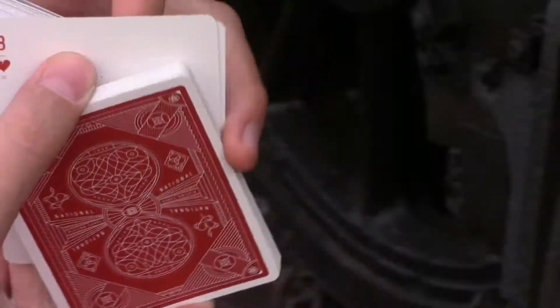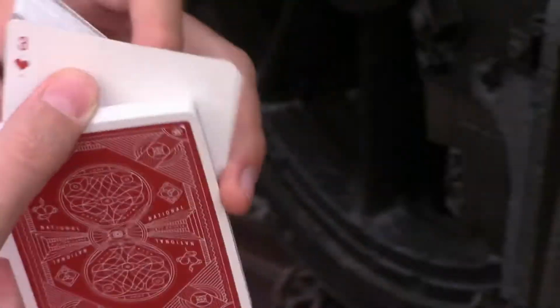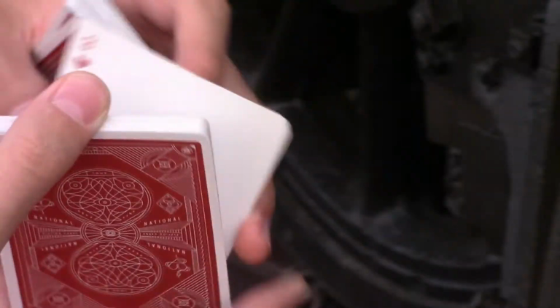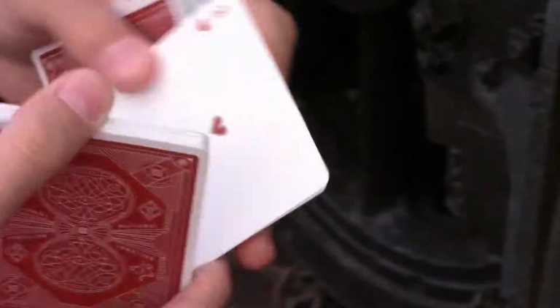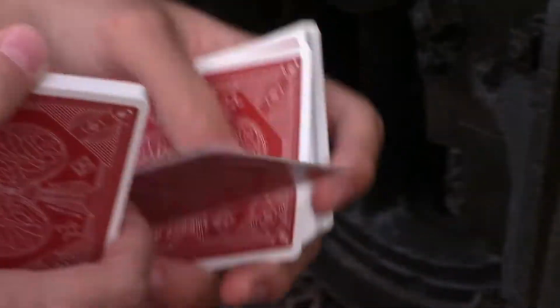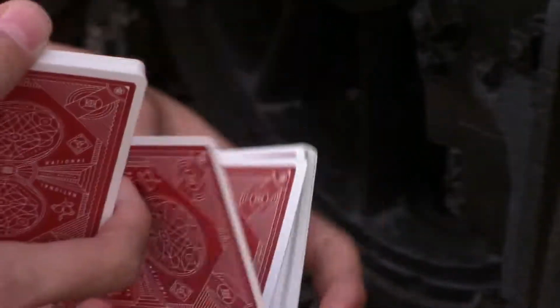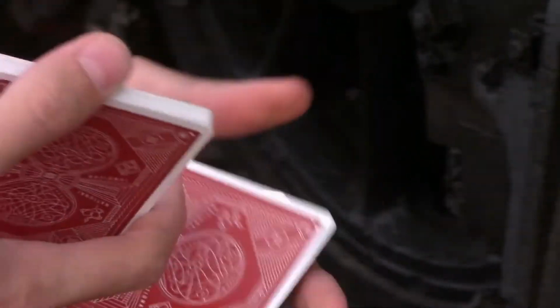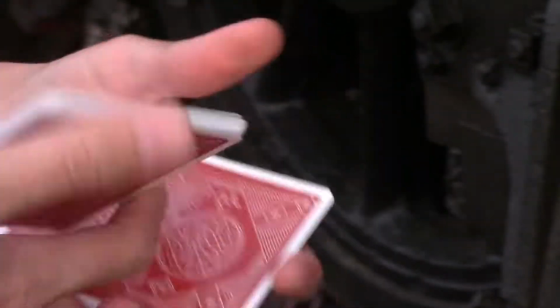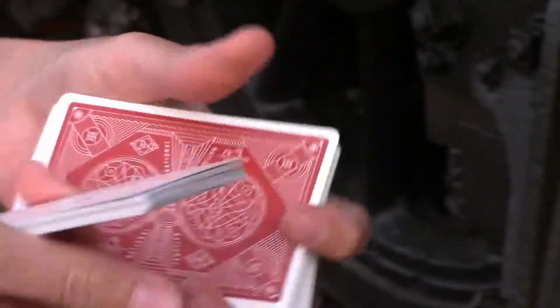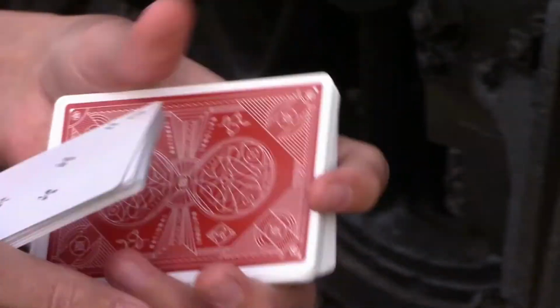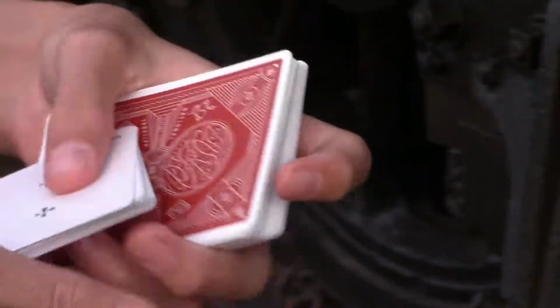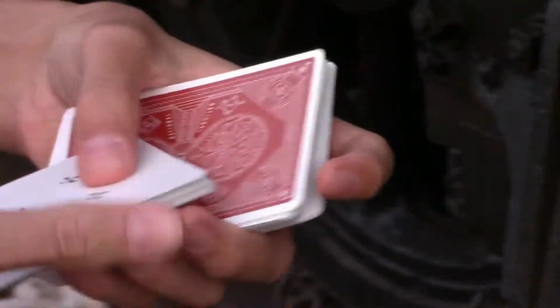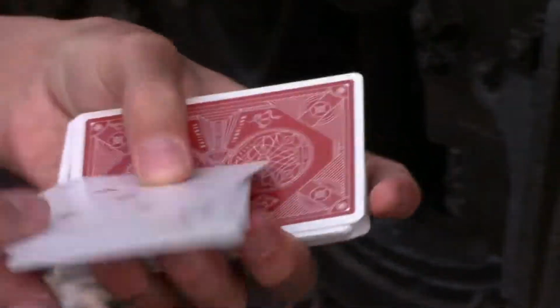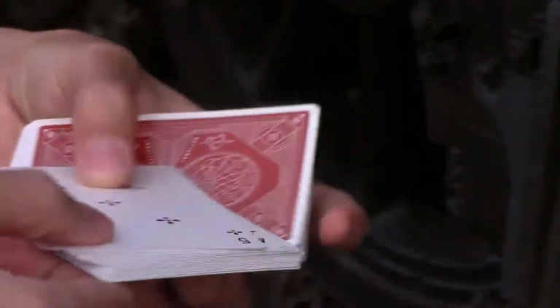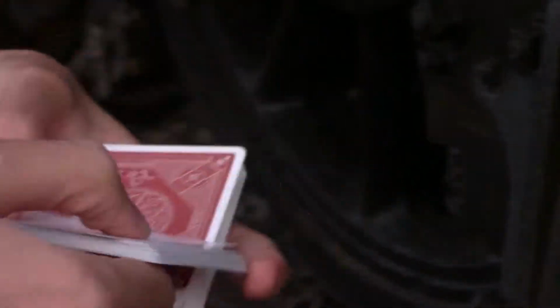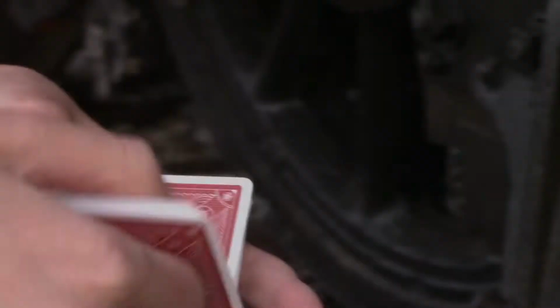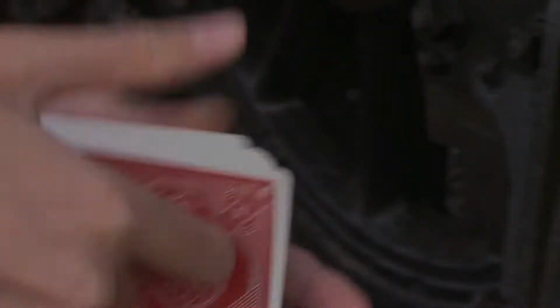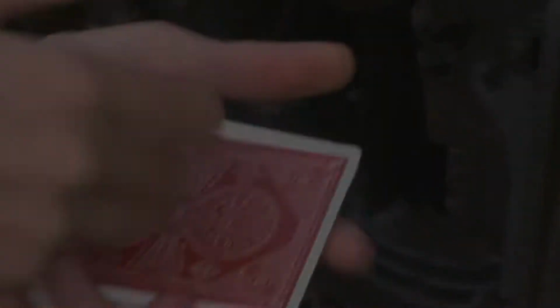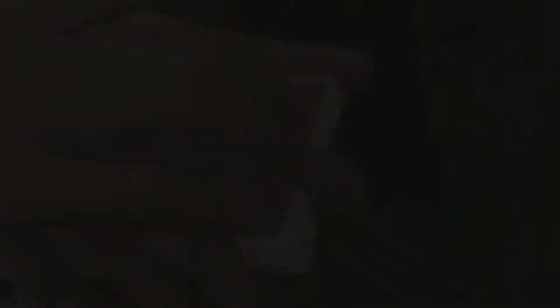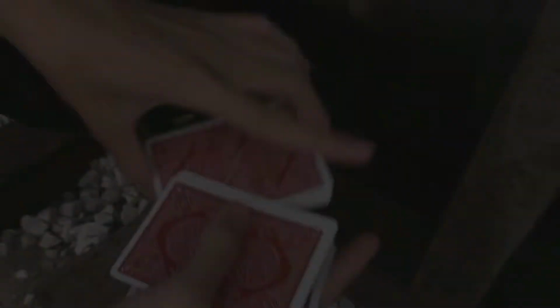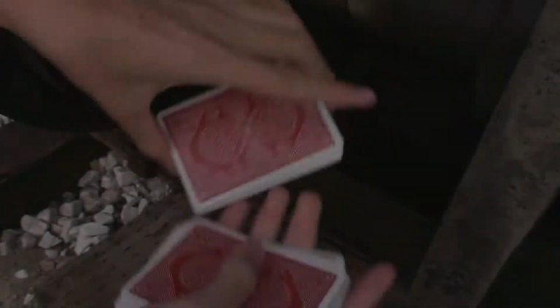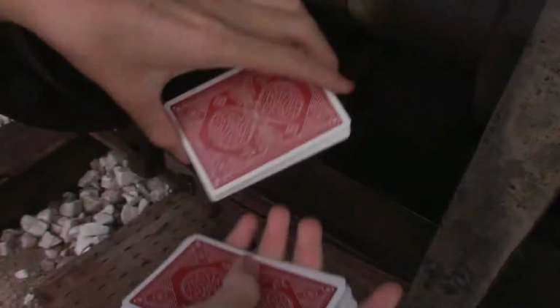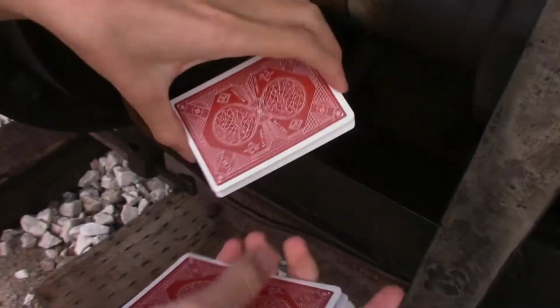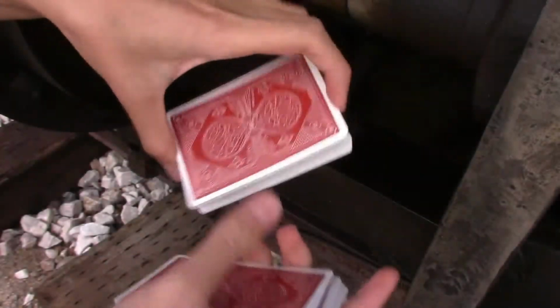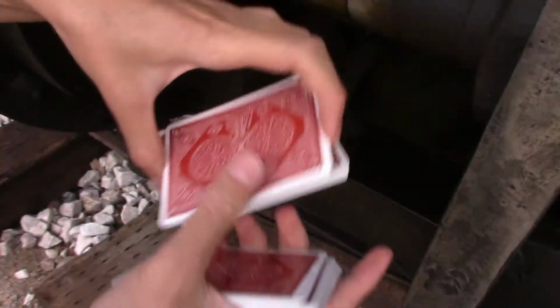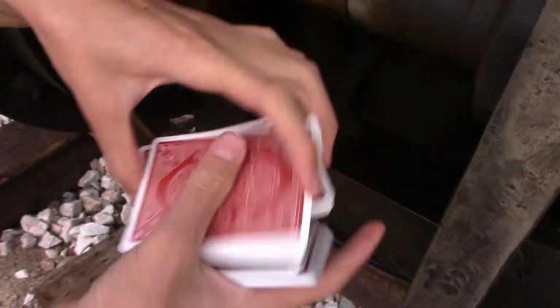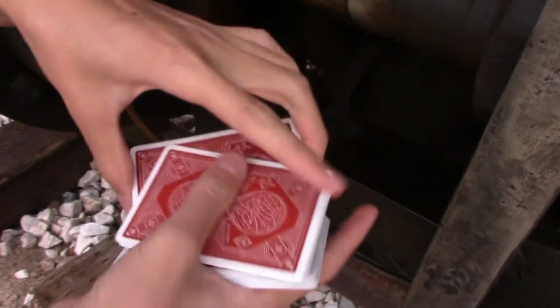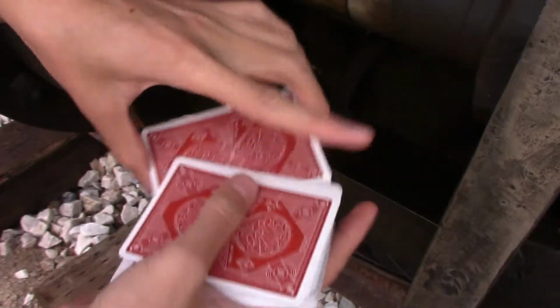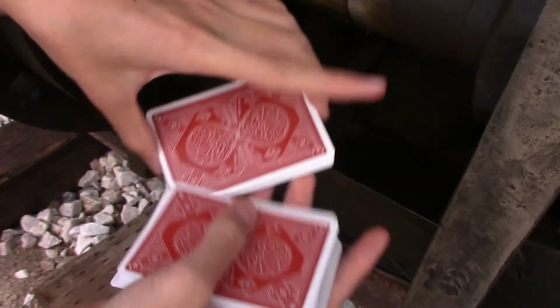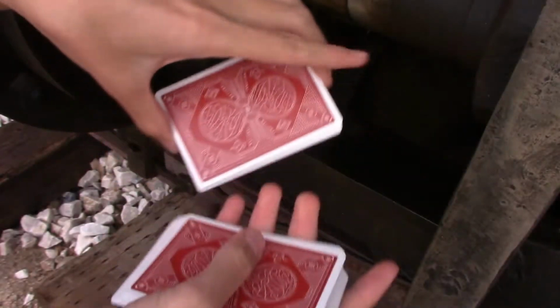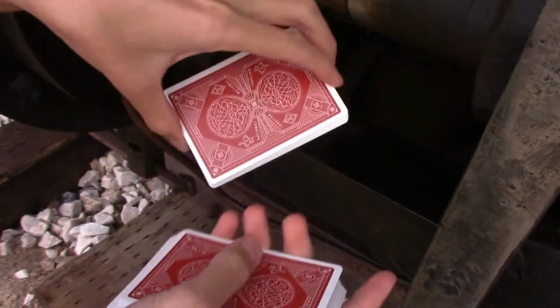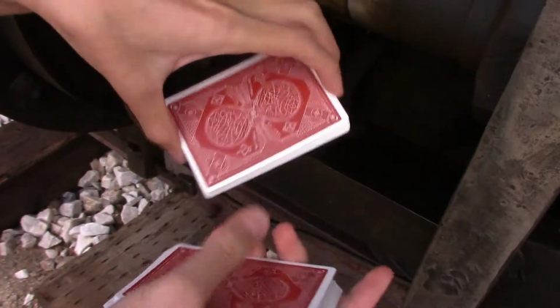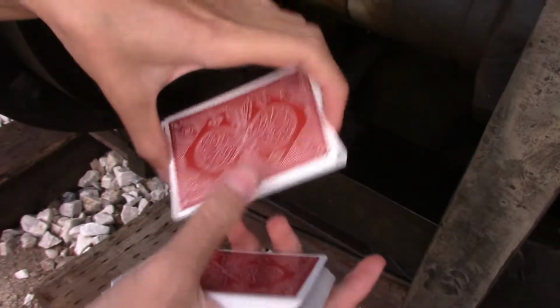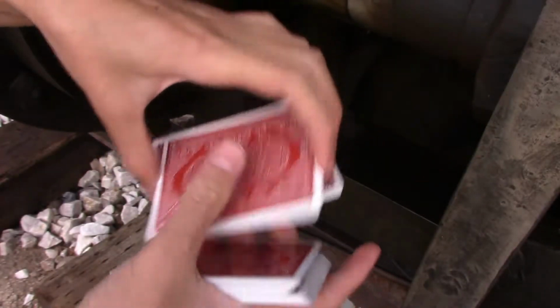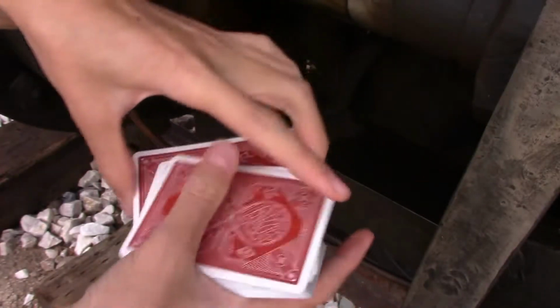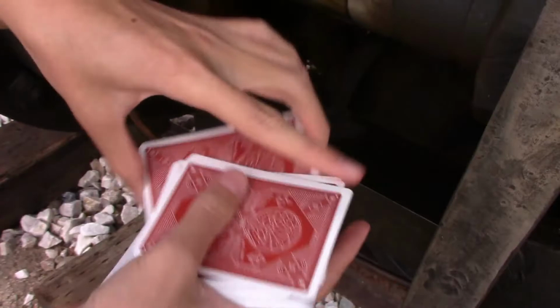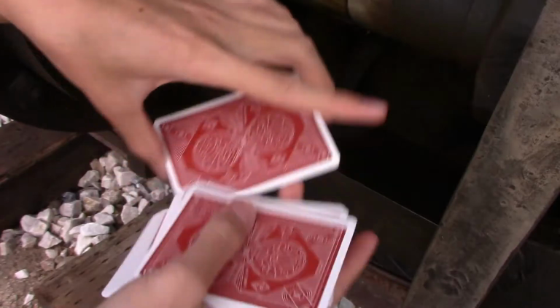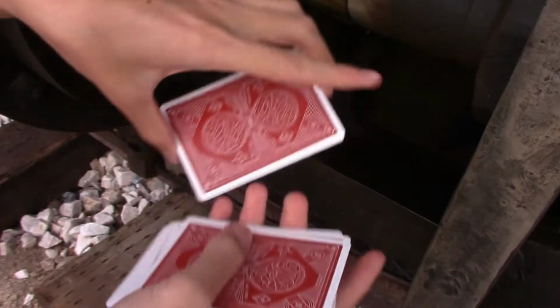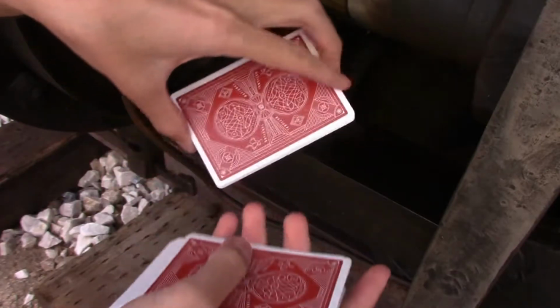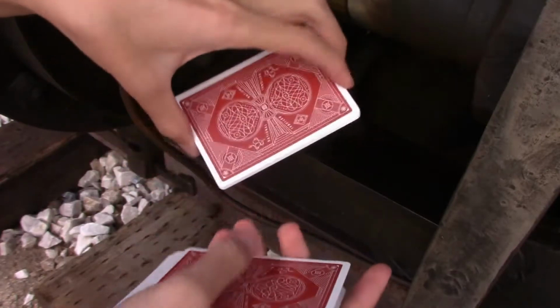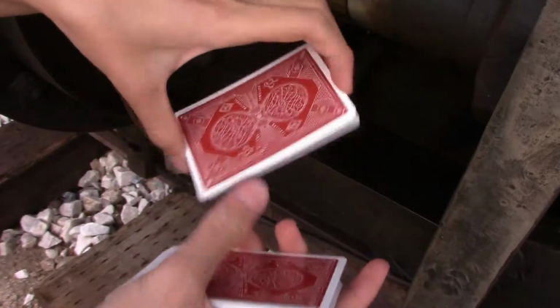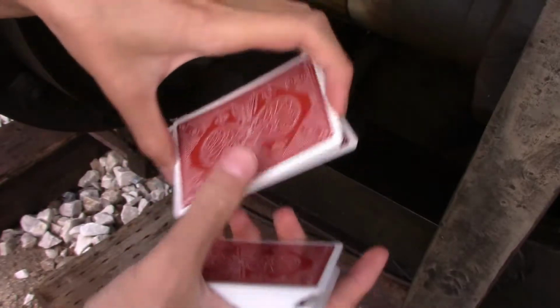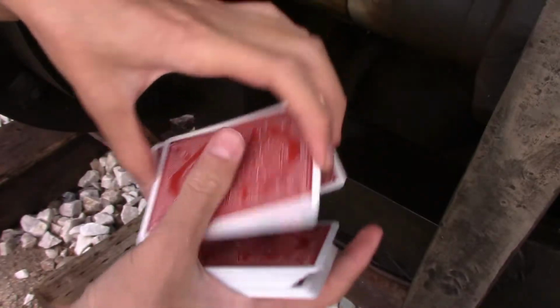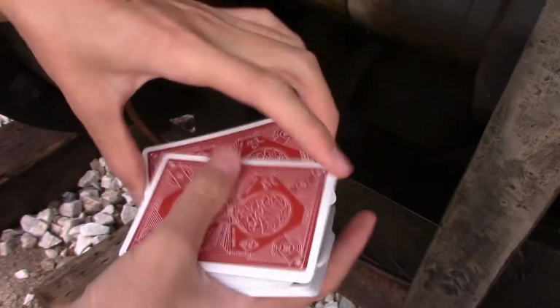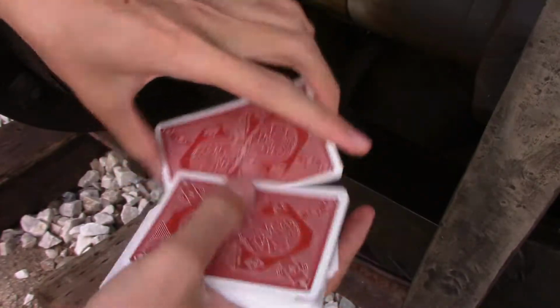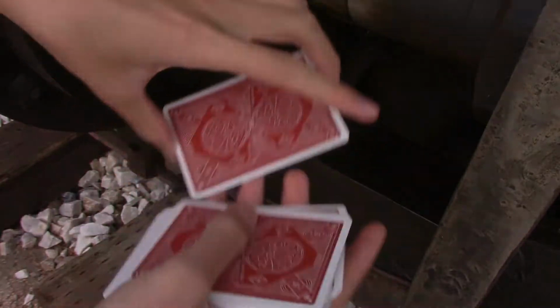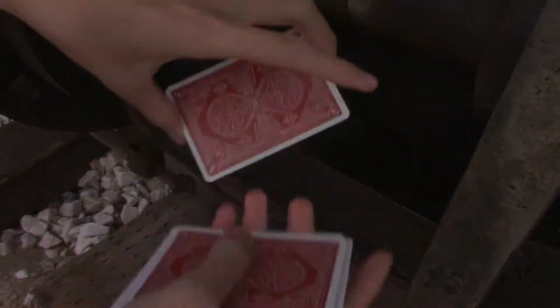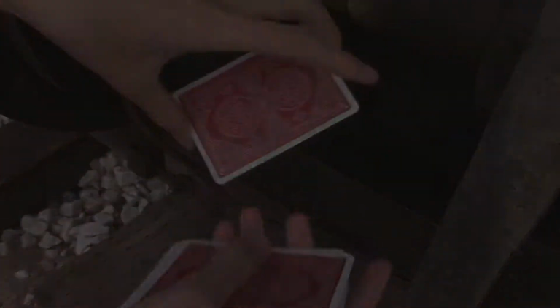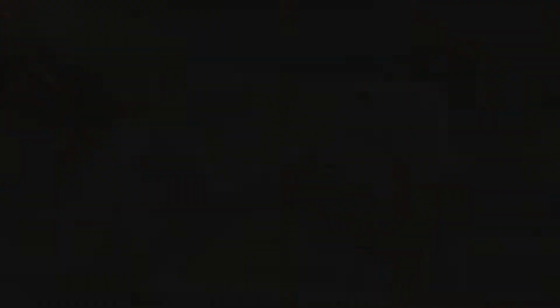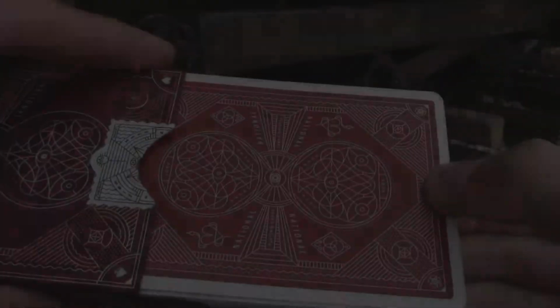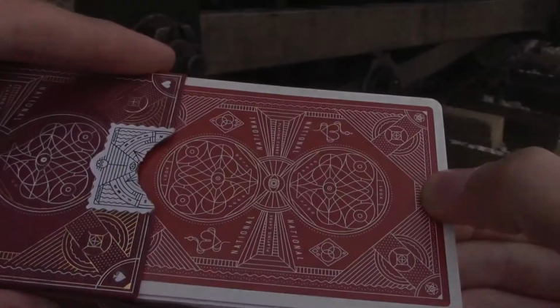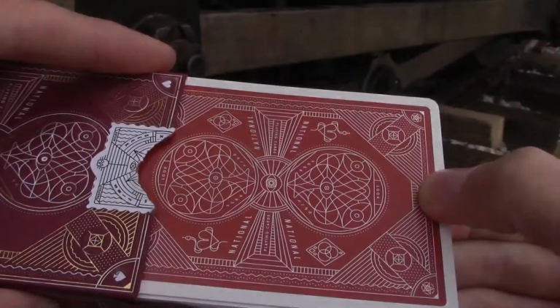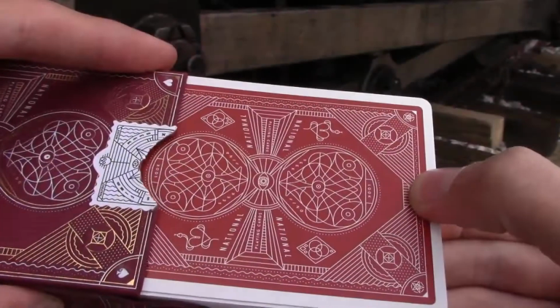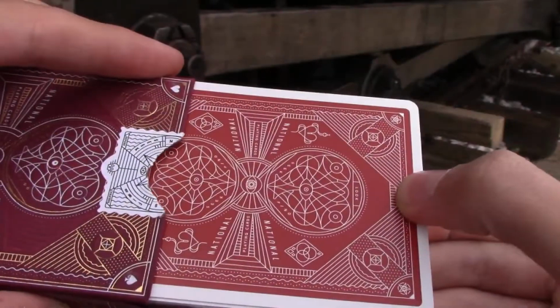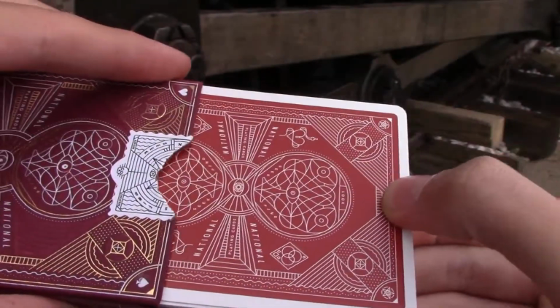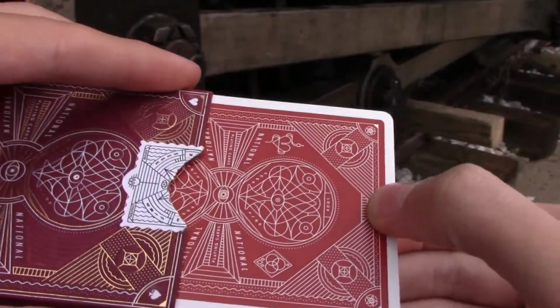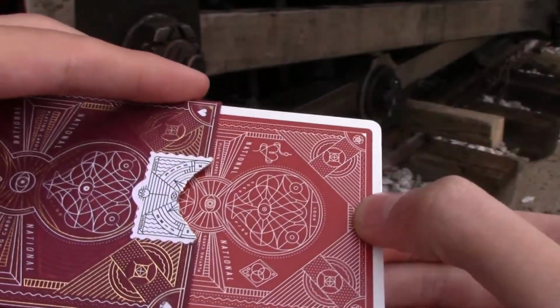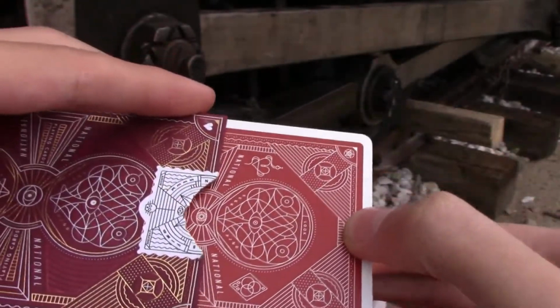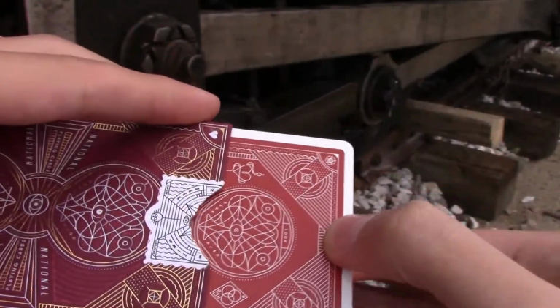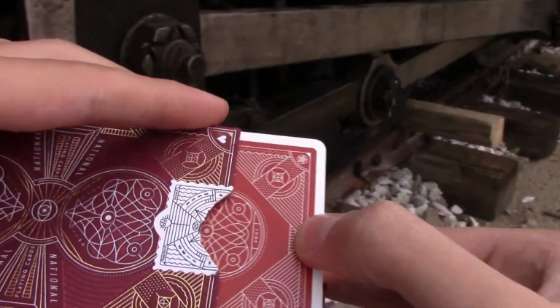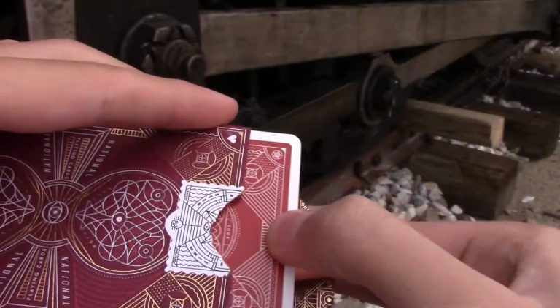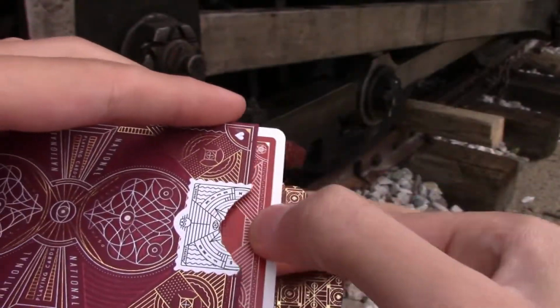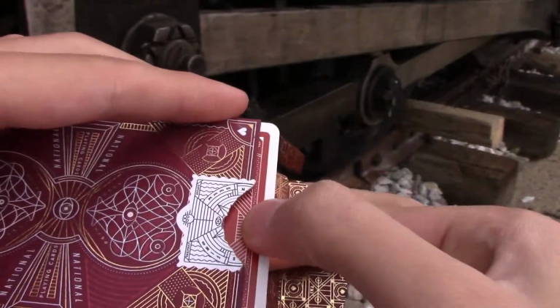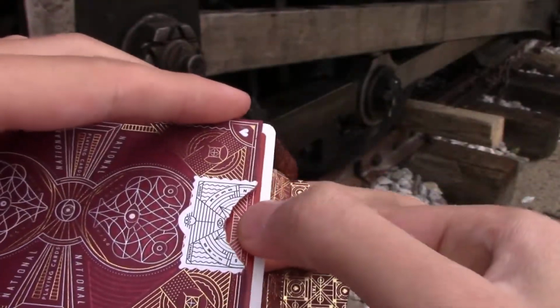Aside from that, these decks have an embossed finish, a performance coat, and a traditional cut.